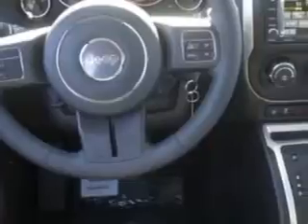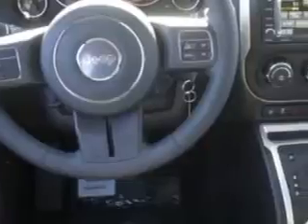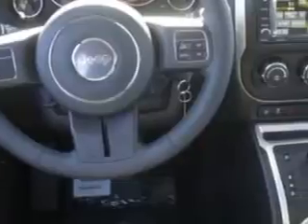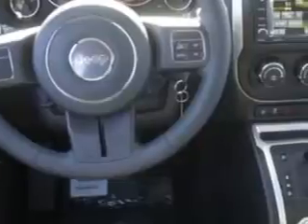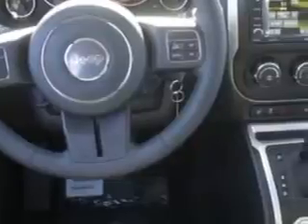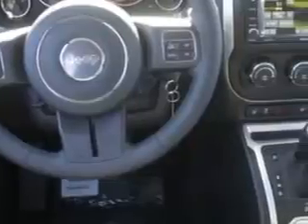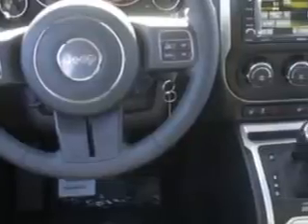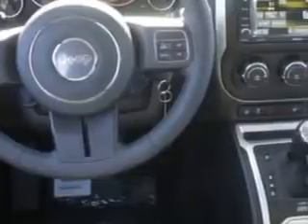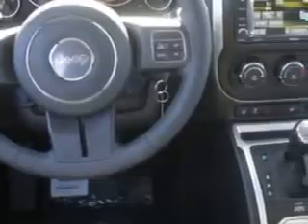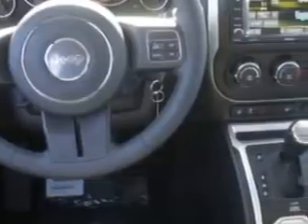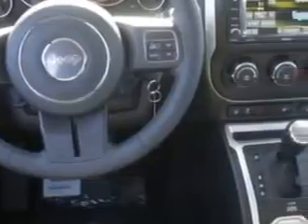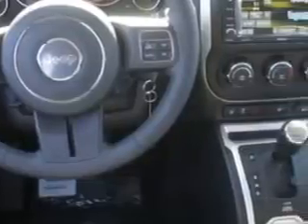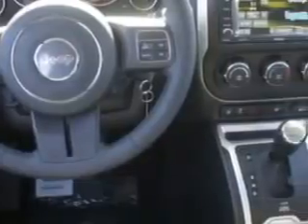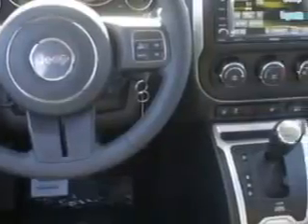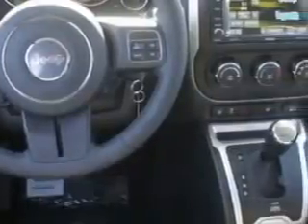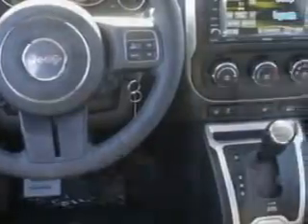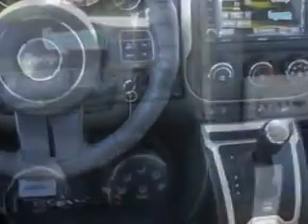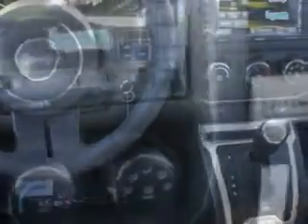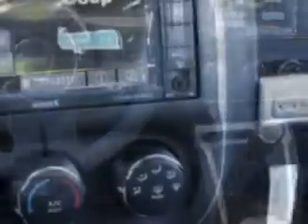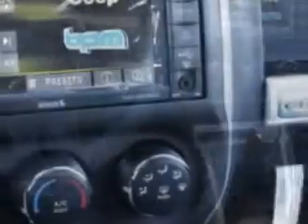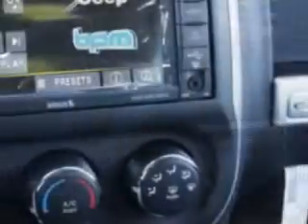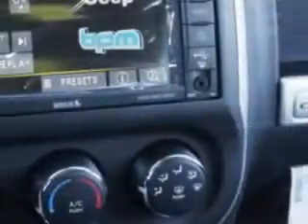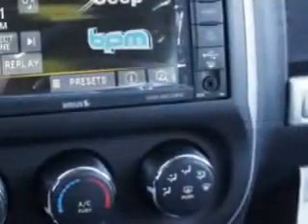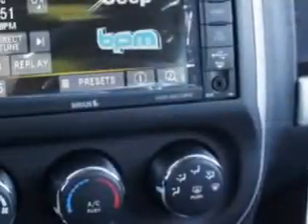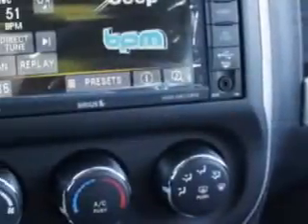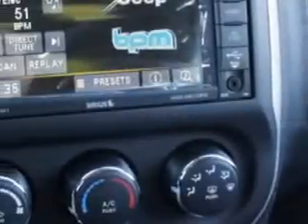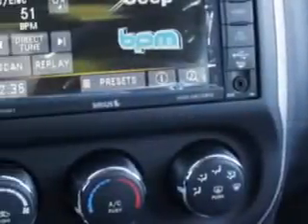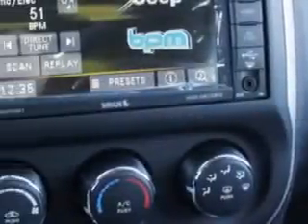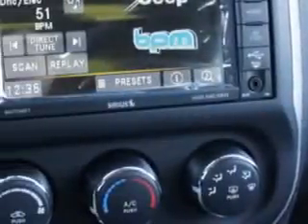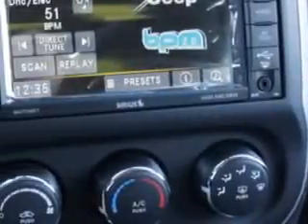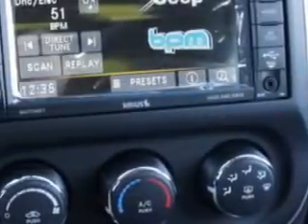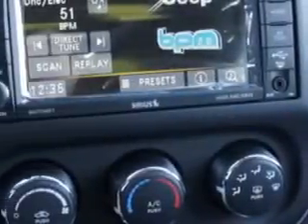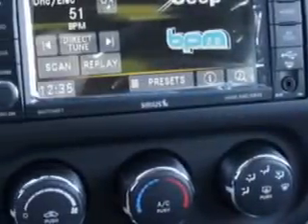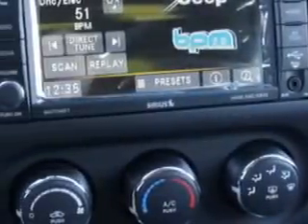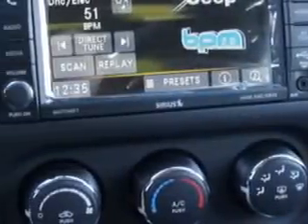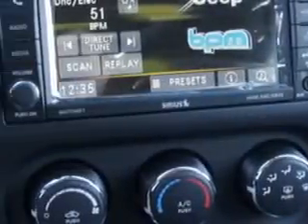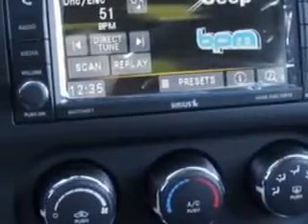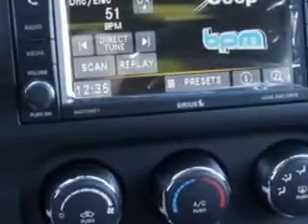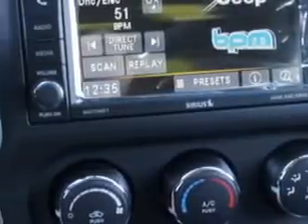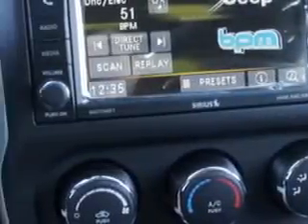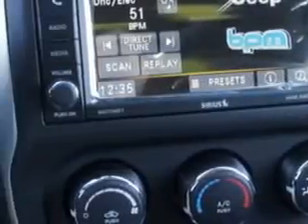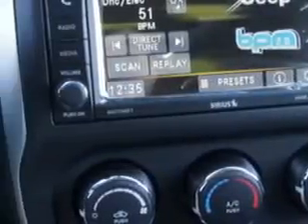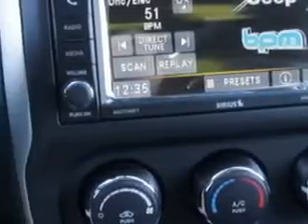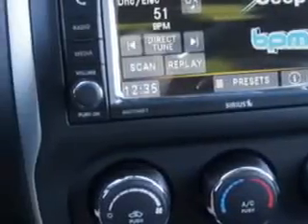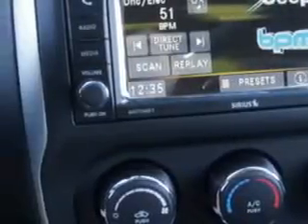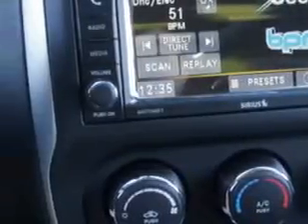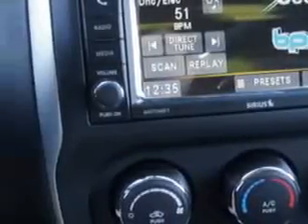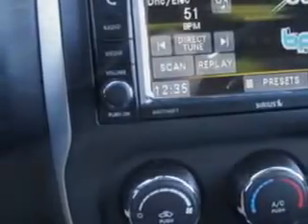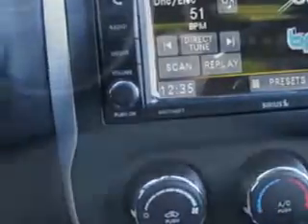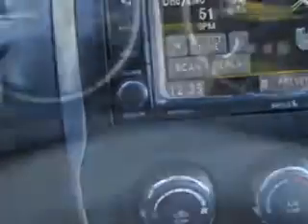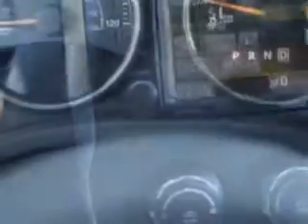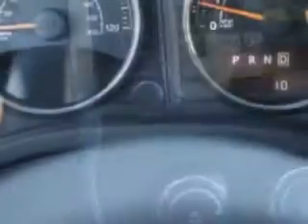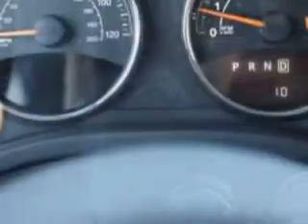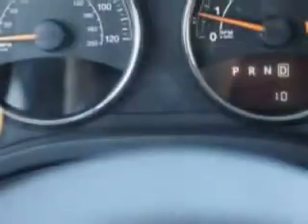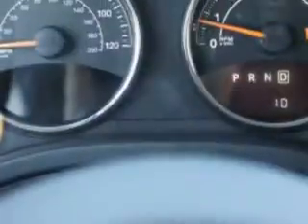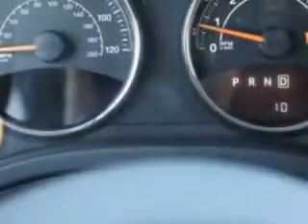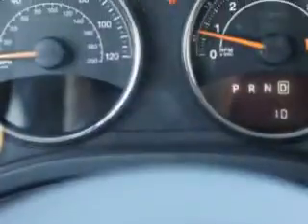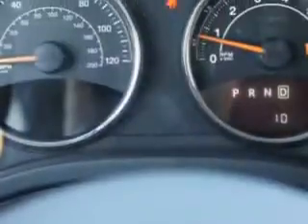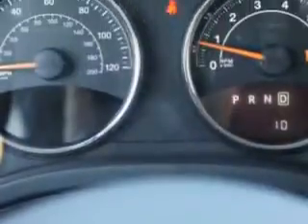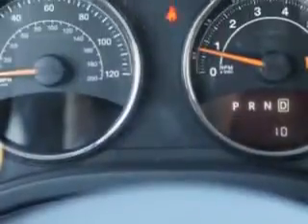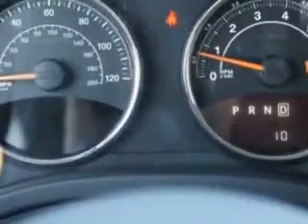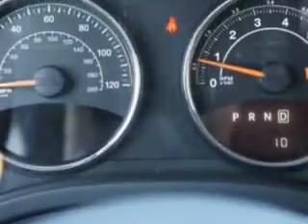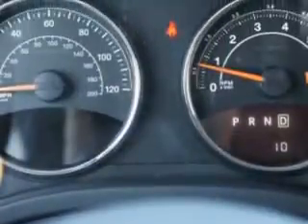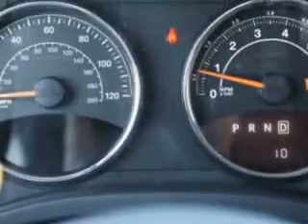Enjoy the drive and have peace of mind in this 2014 Jeep Compass. See us at Riverside Autoplex of Muscogee today.